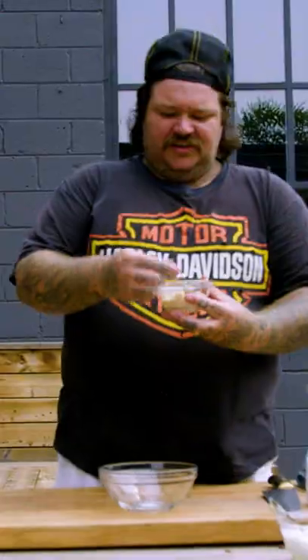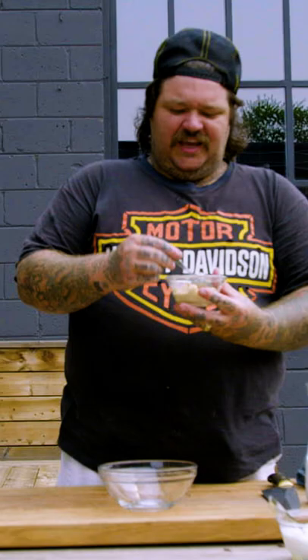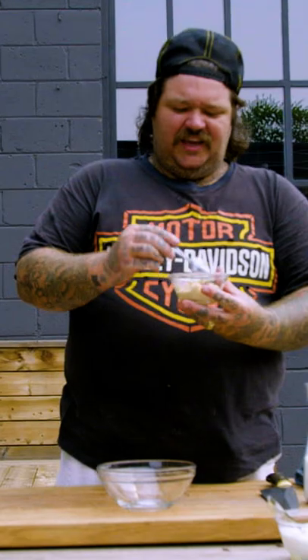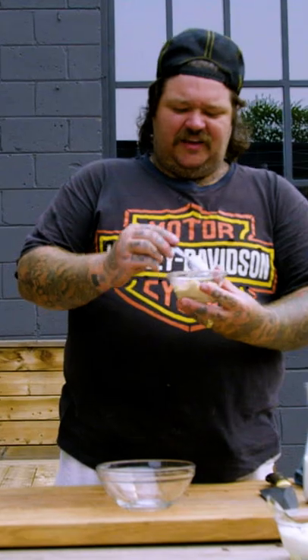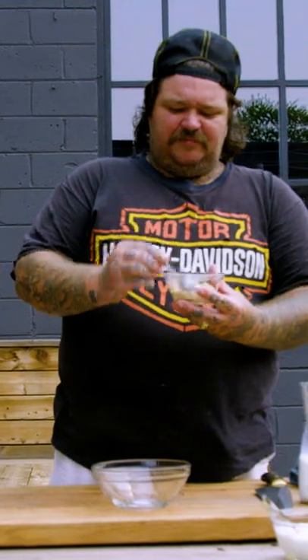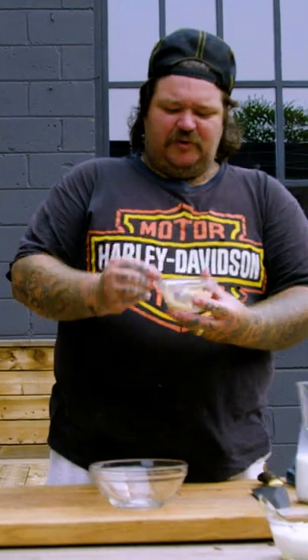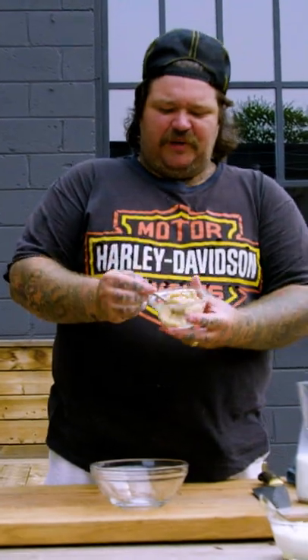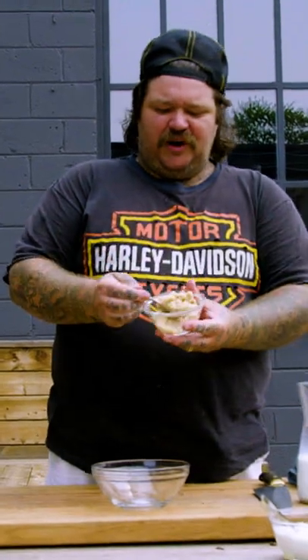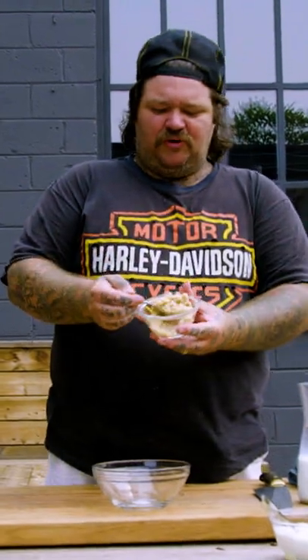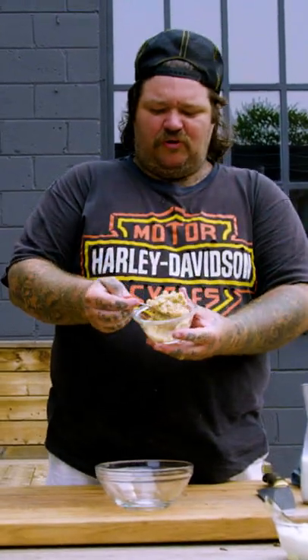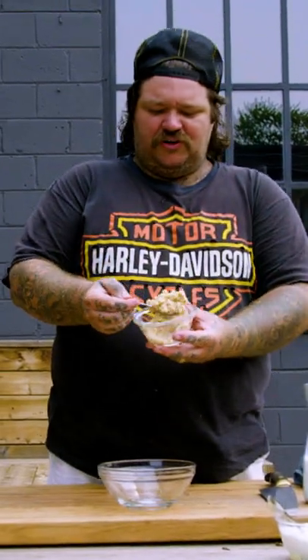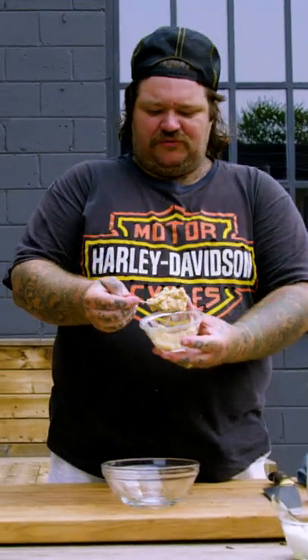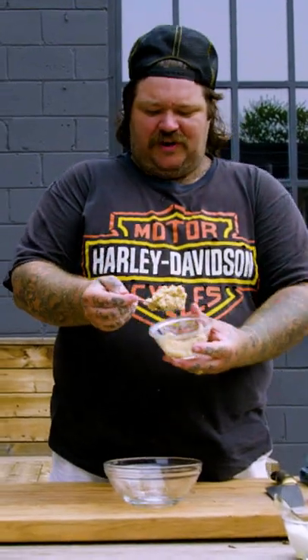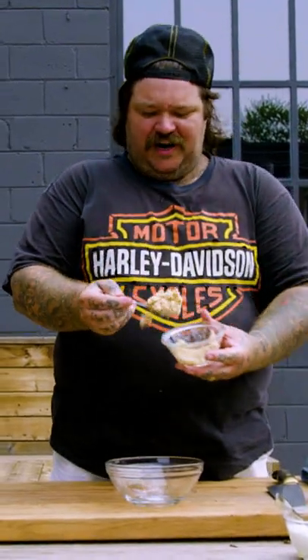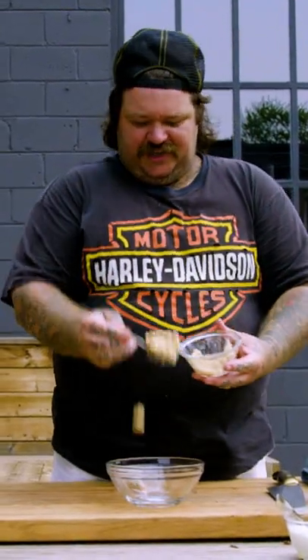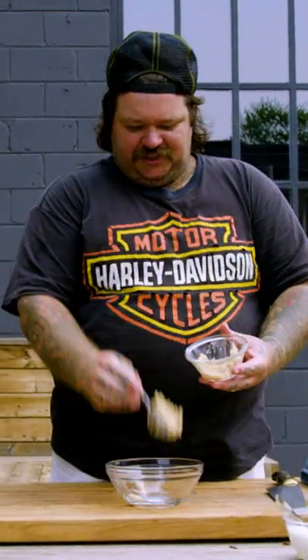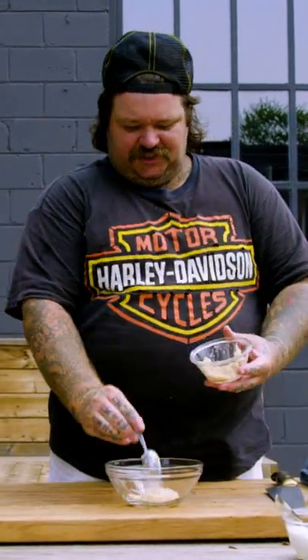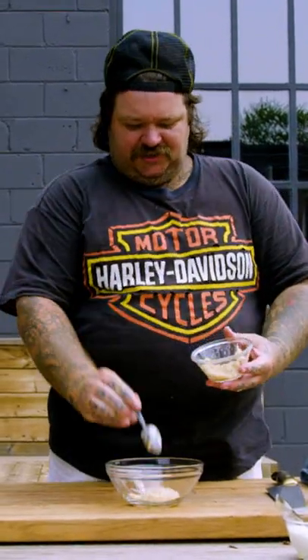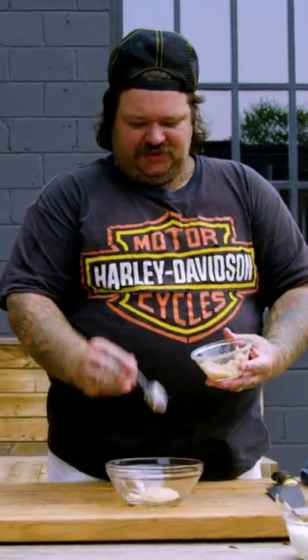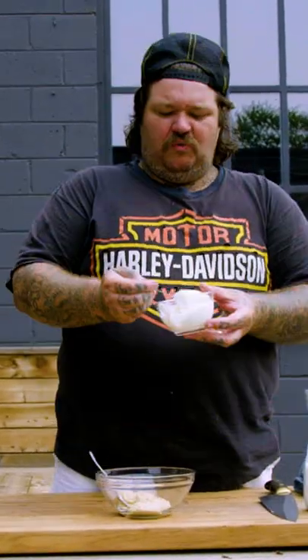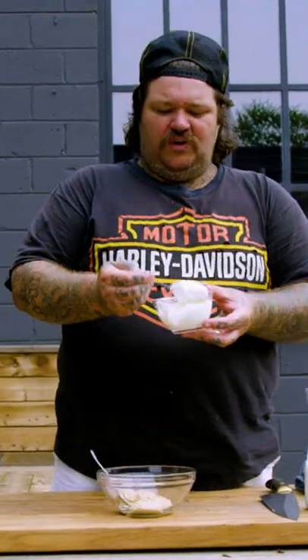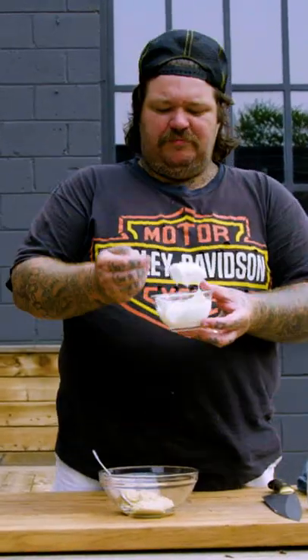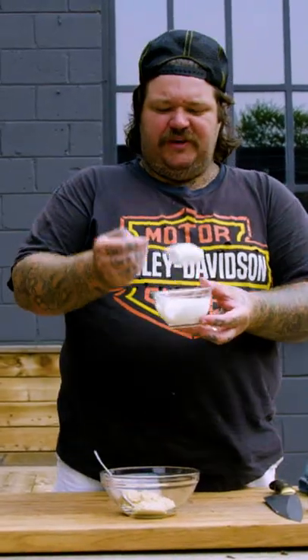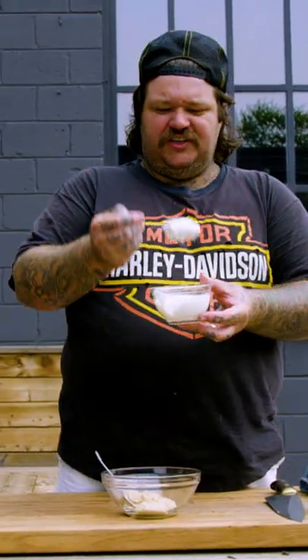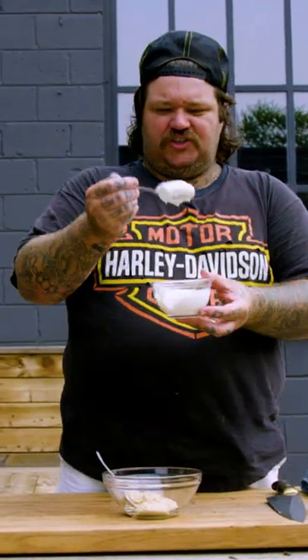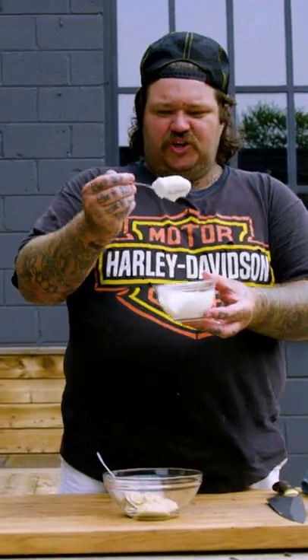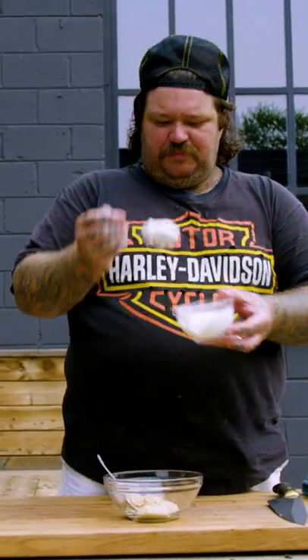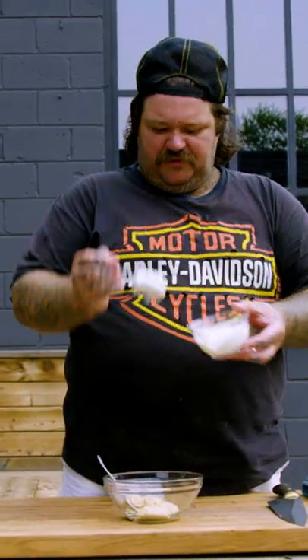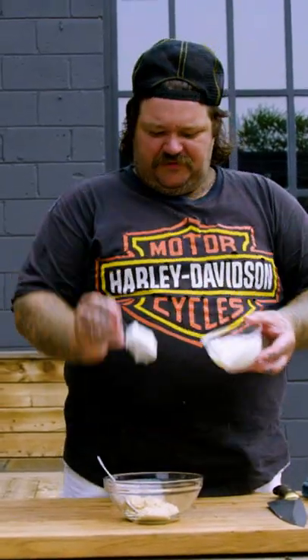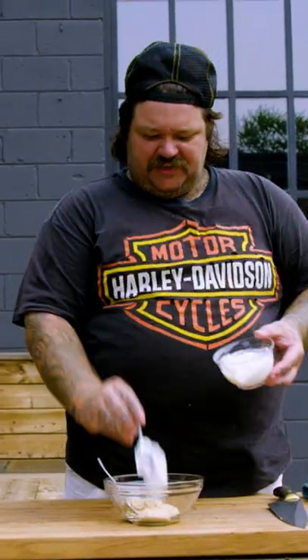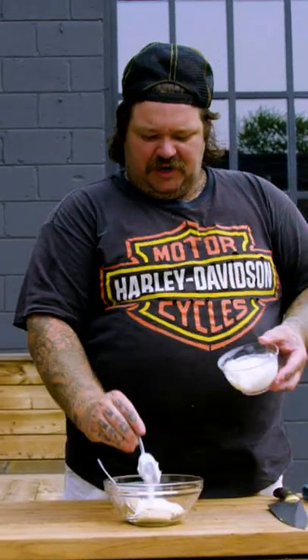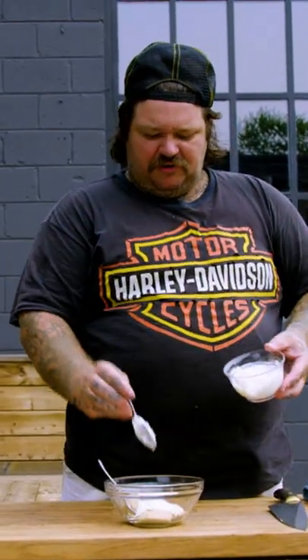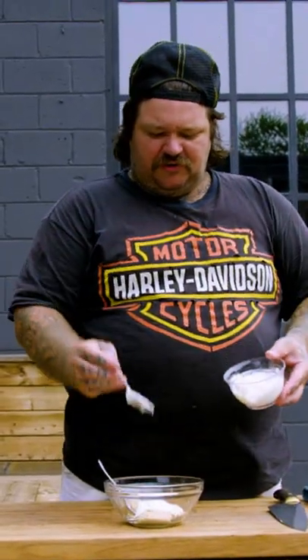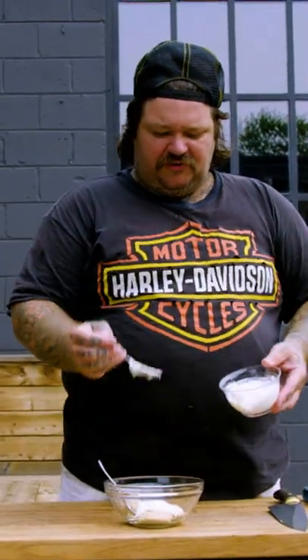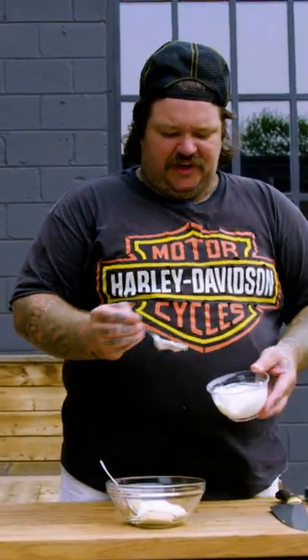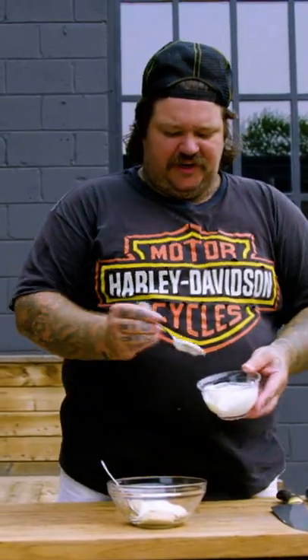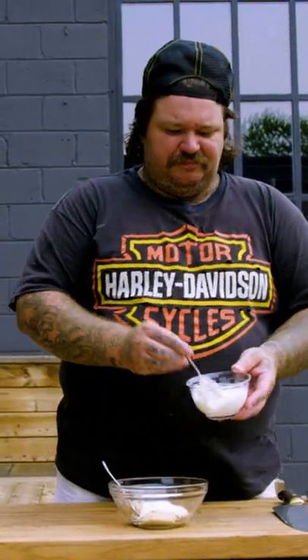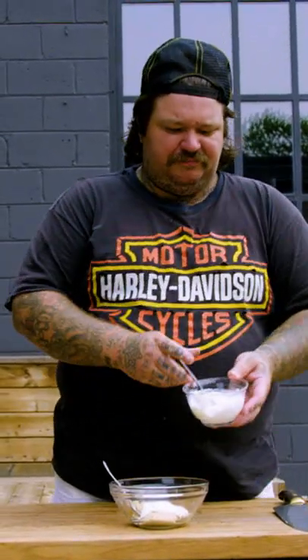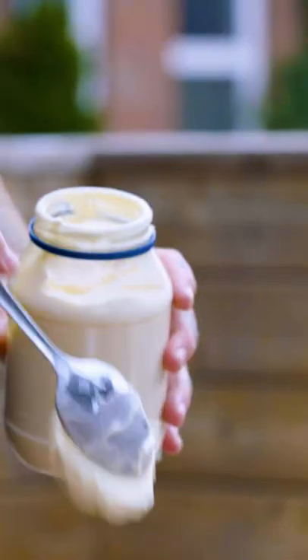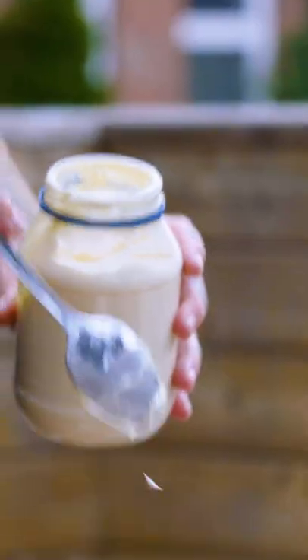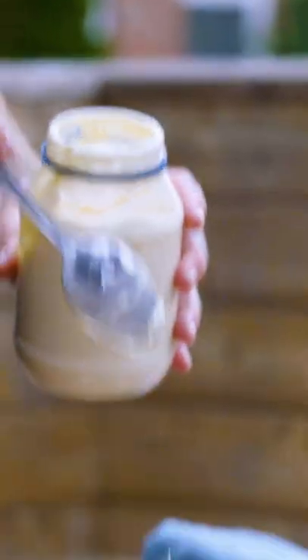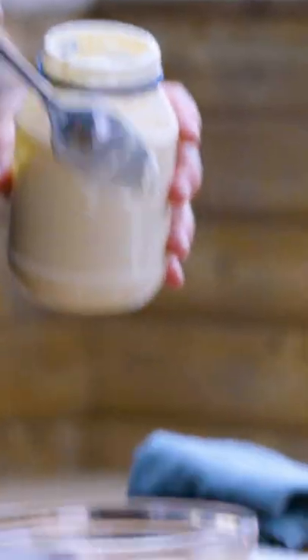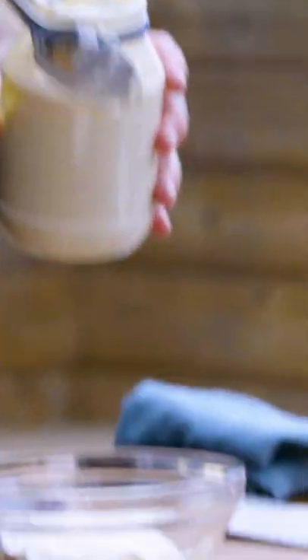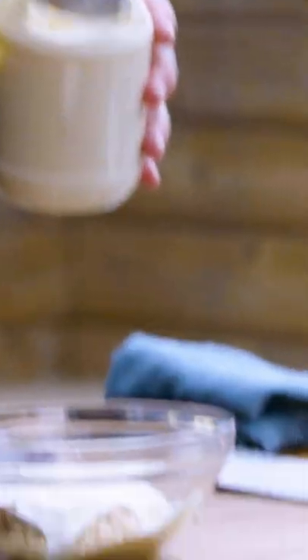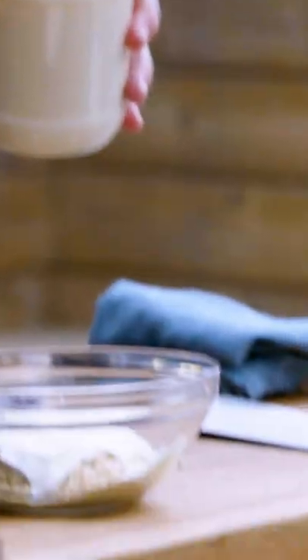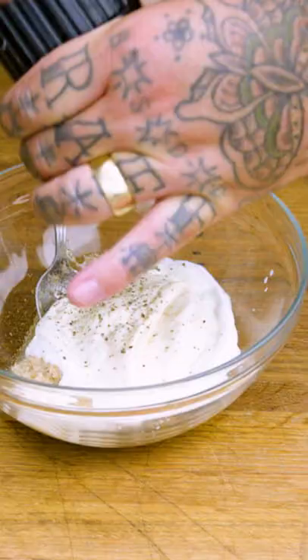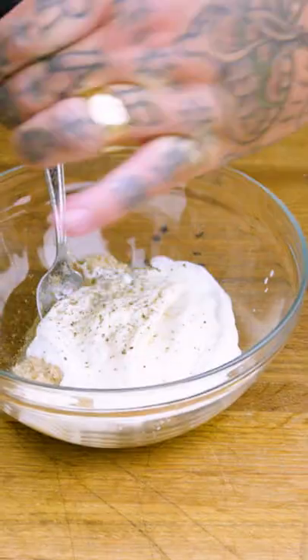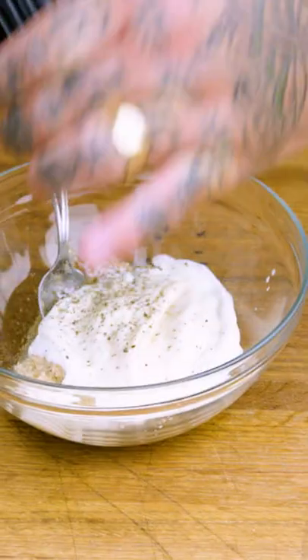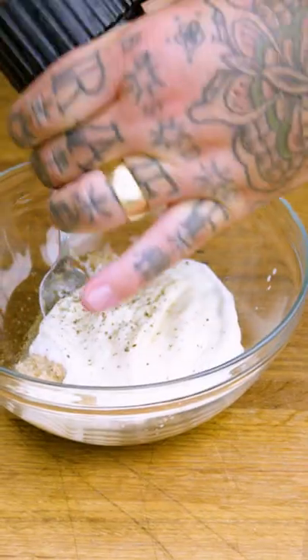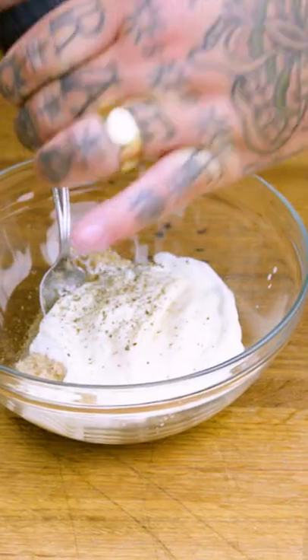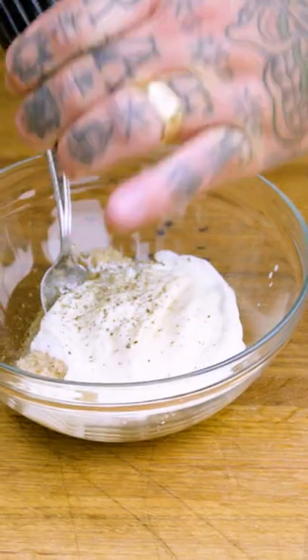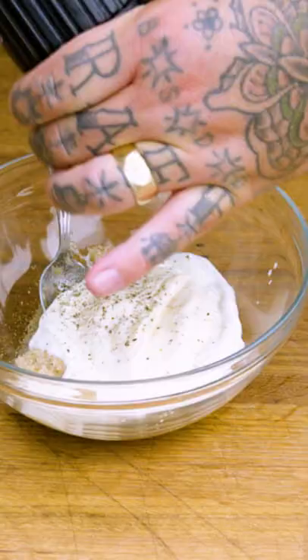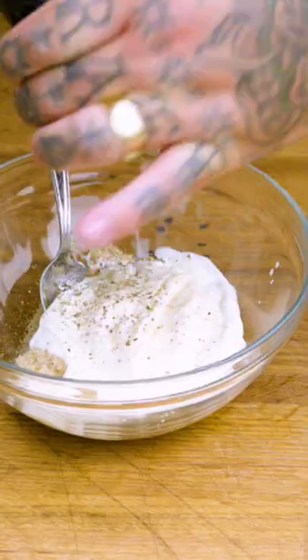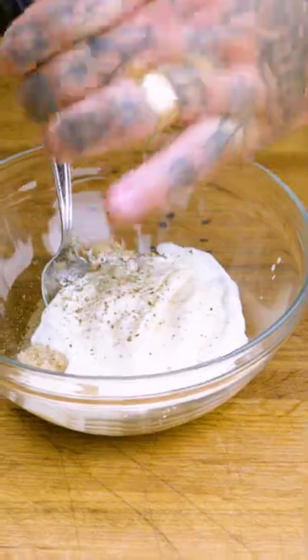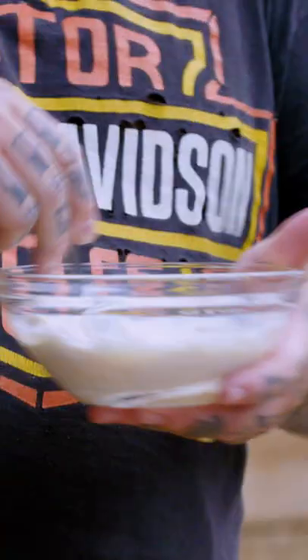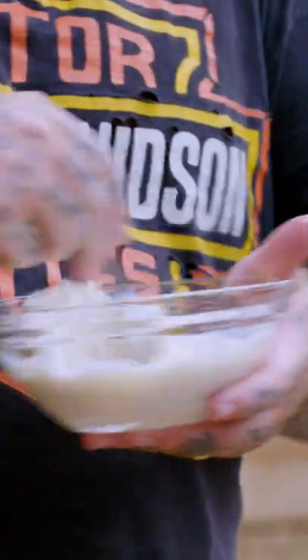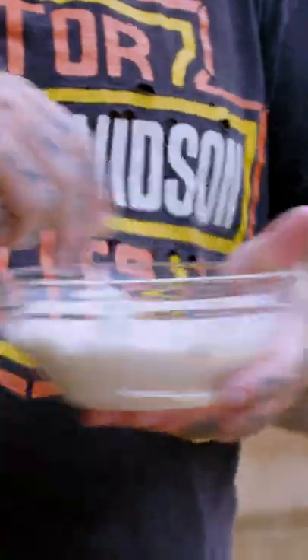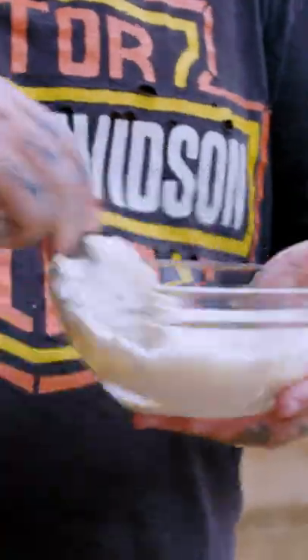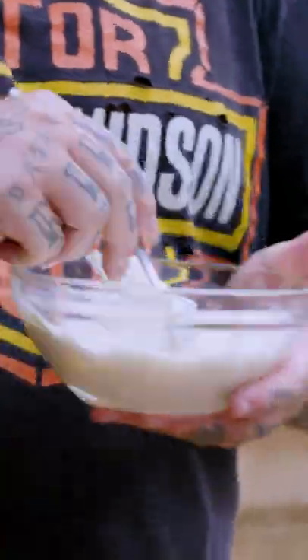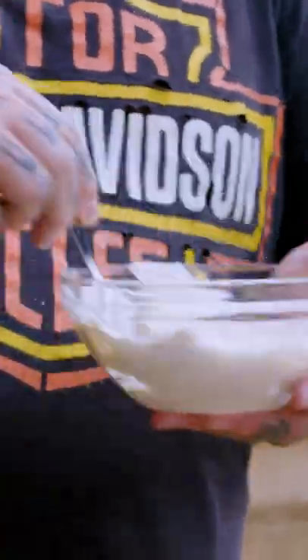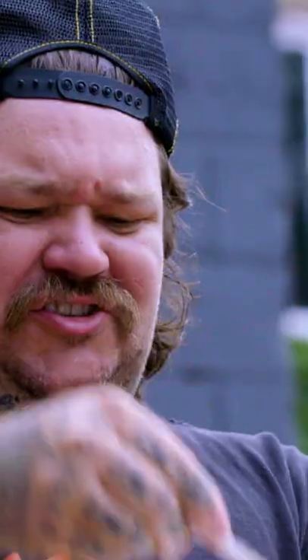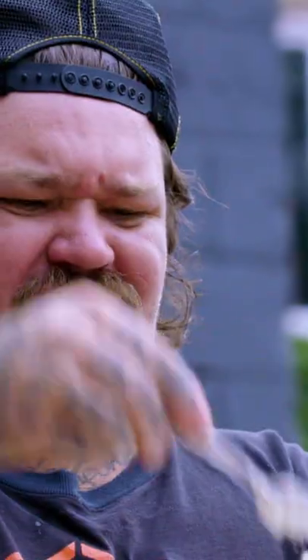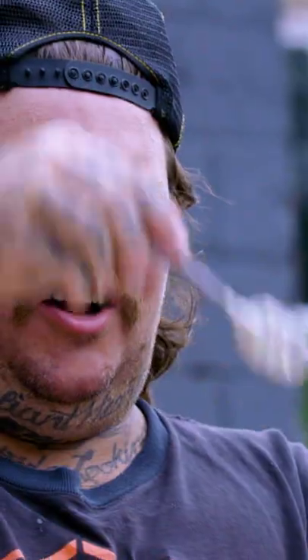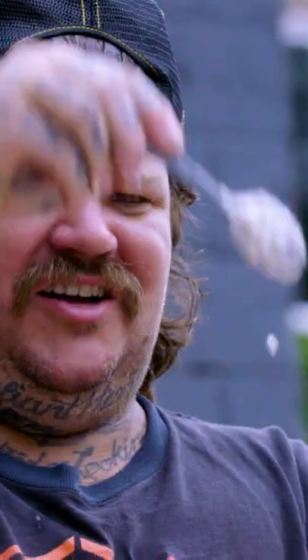Take prepared horseradish, one big scoop of sour cream, mayonnaise, fresh cracked pepper — horseradish sauce.